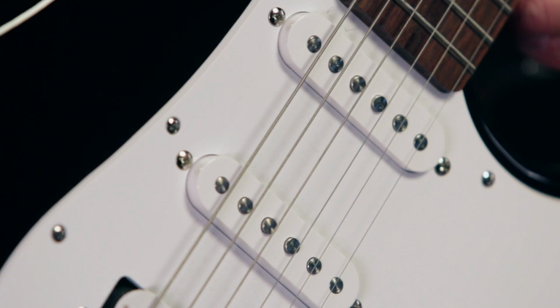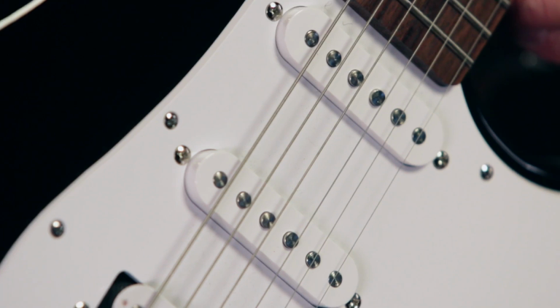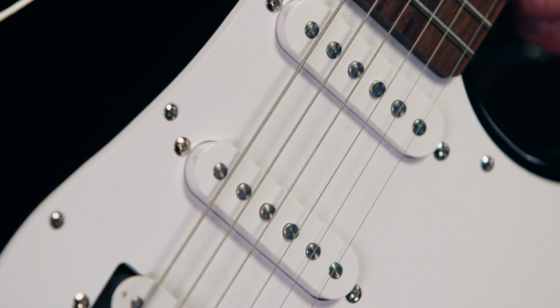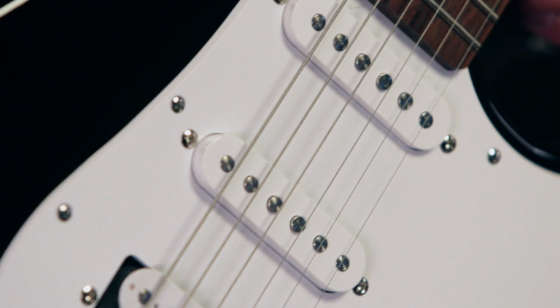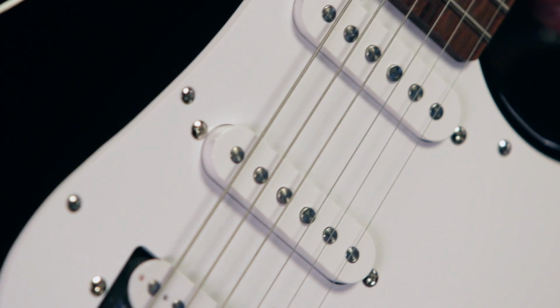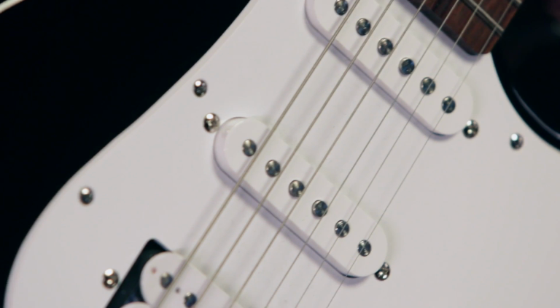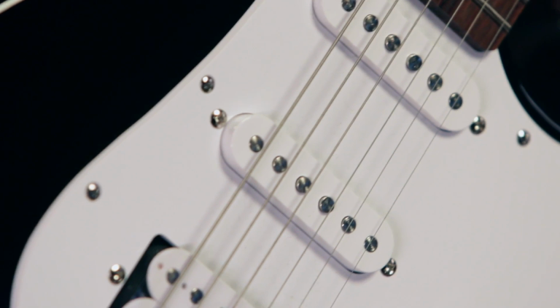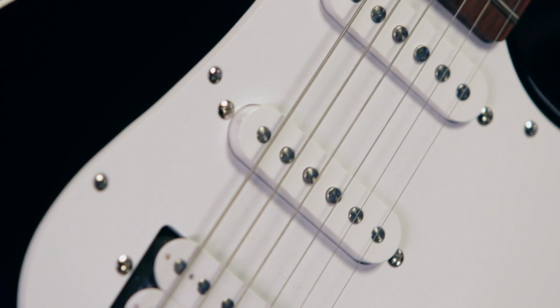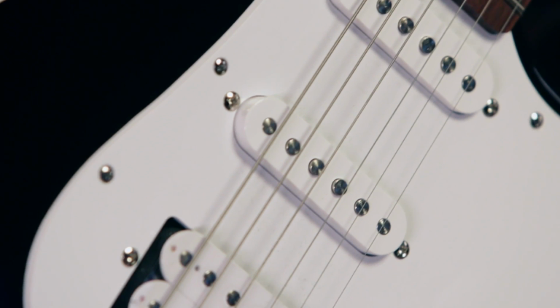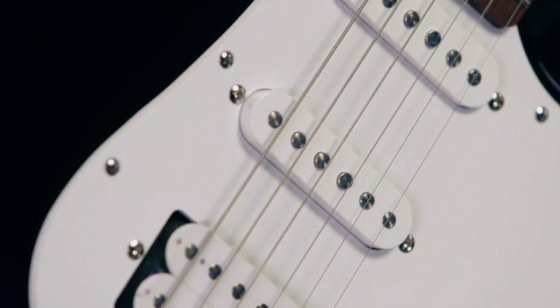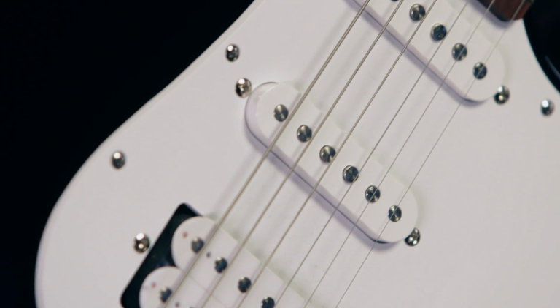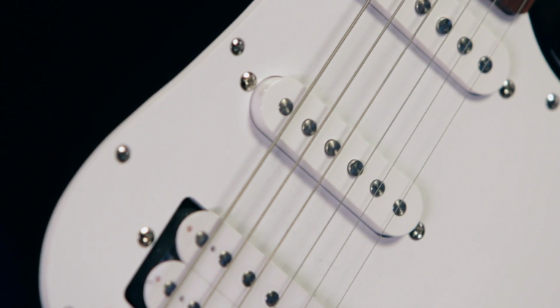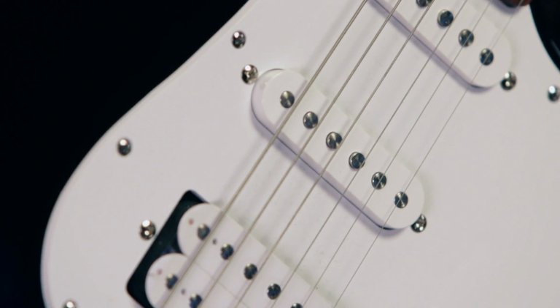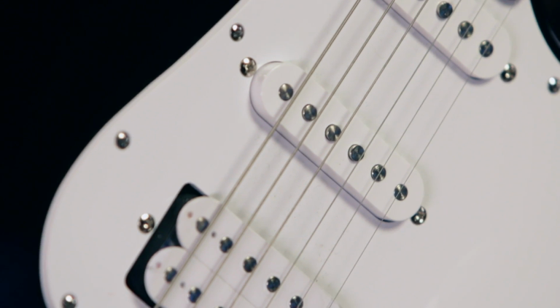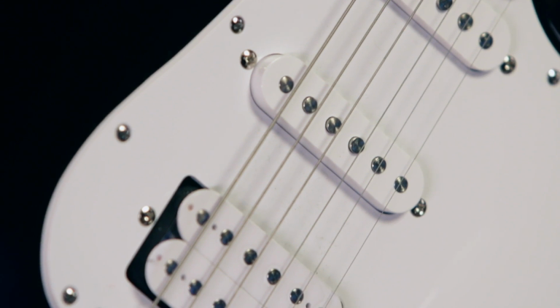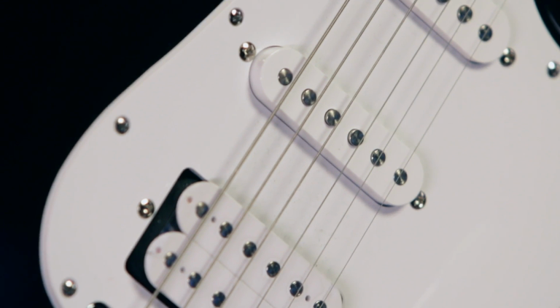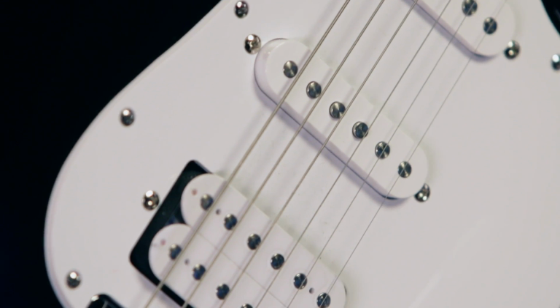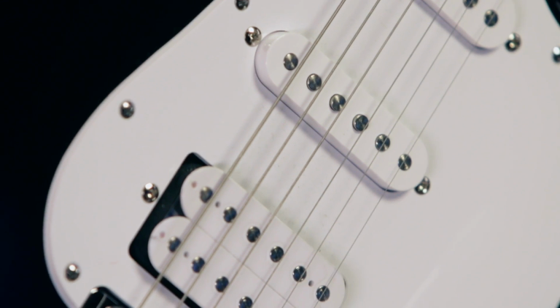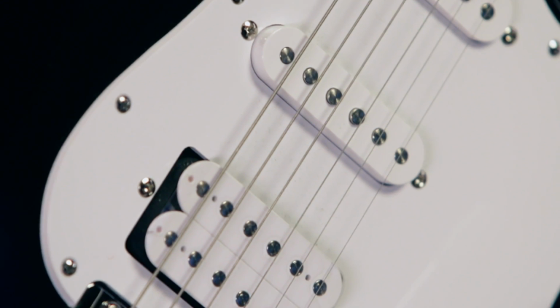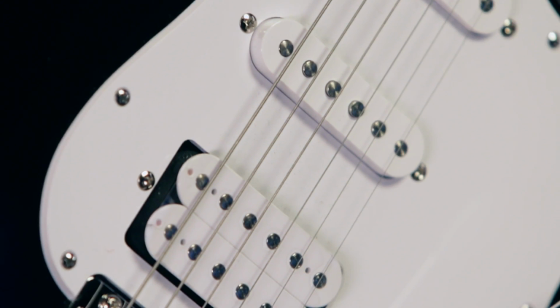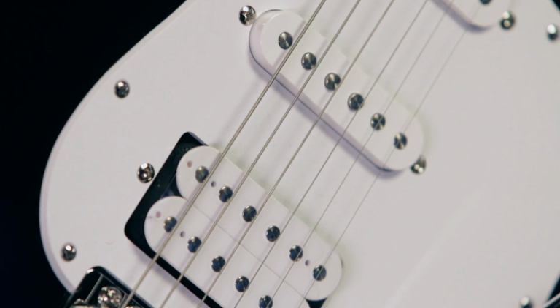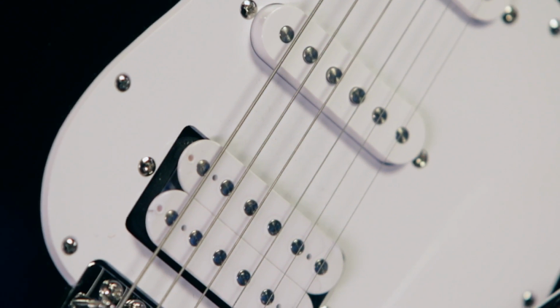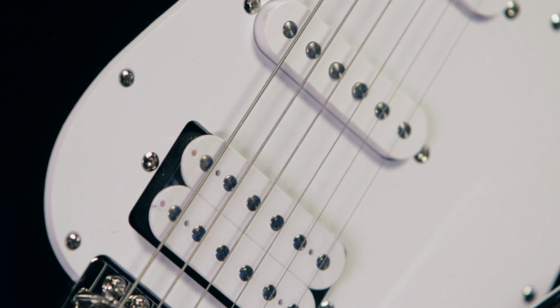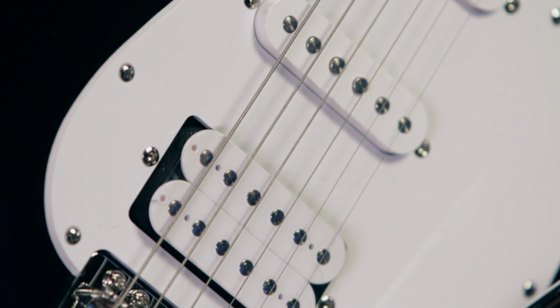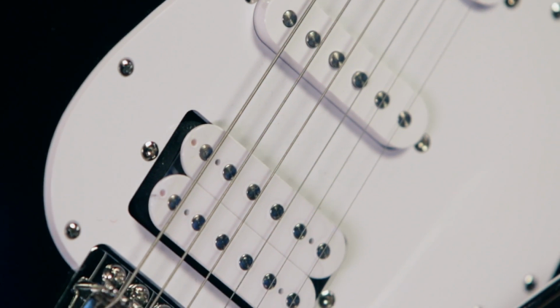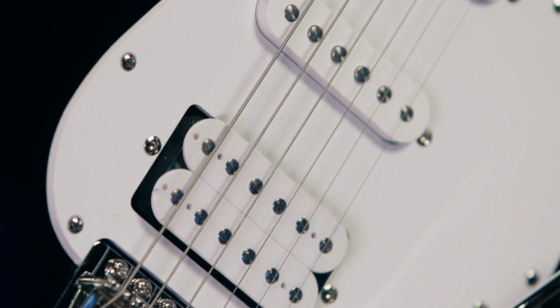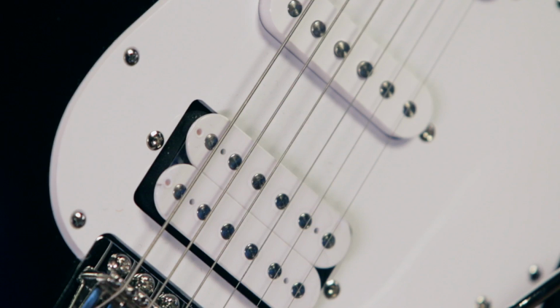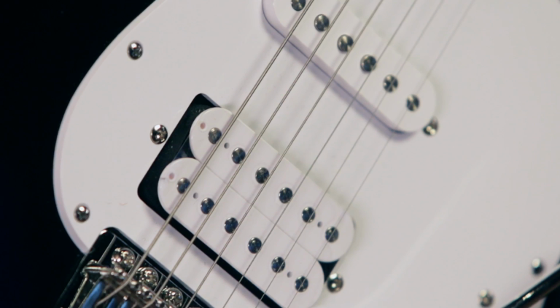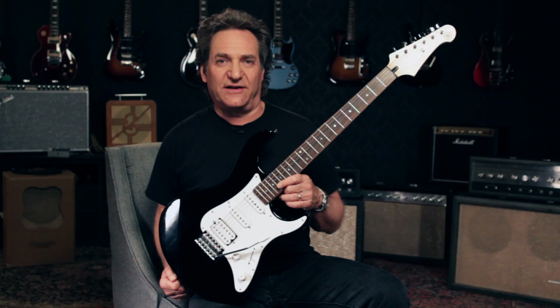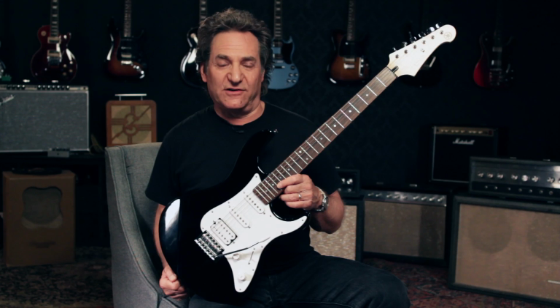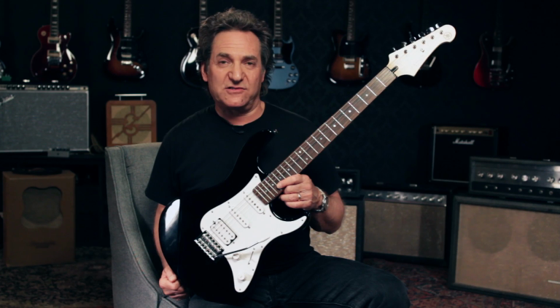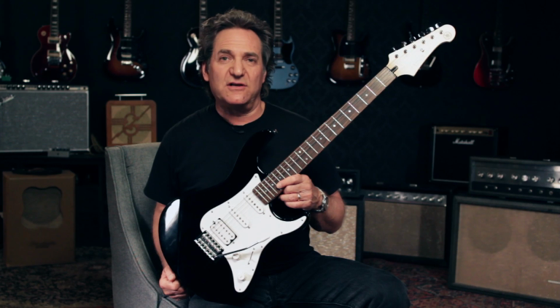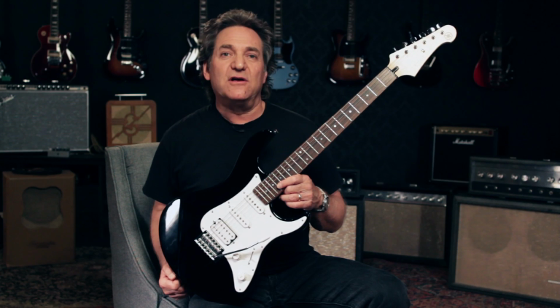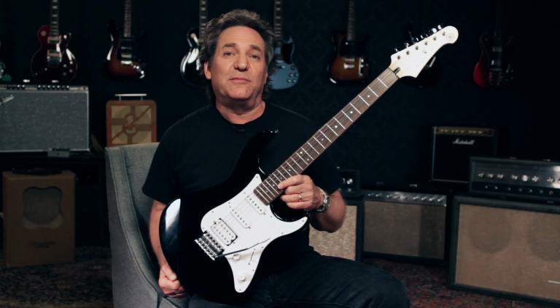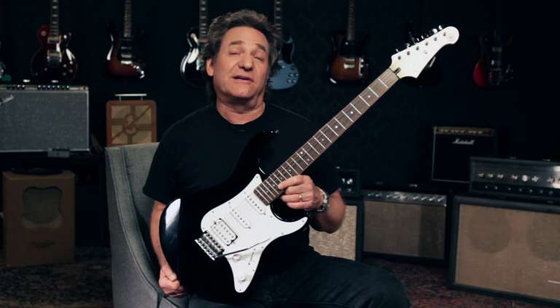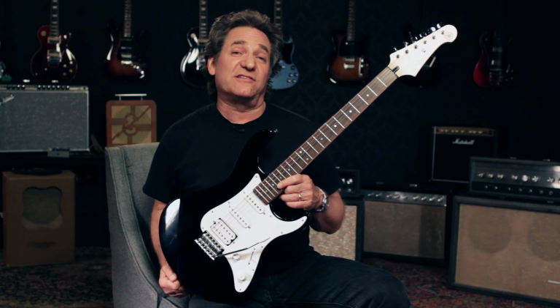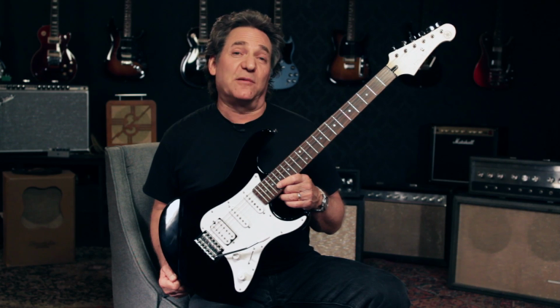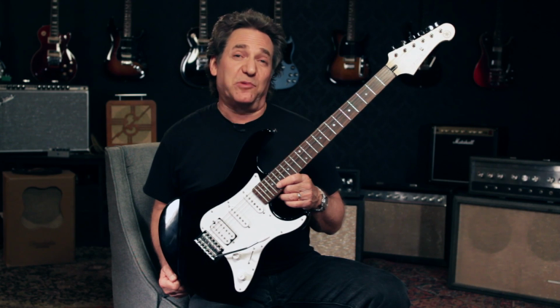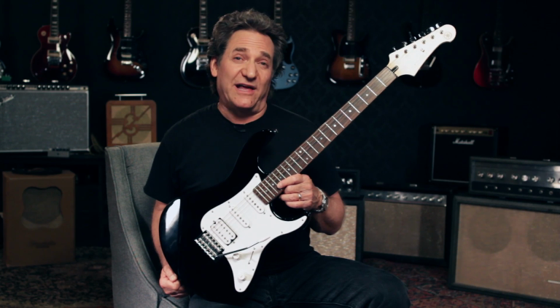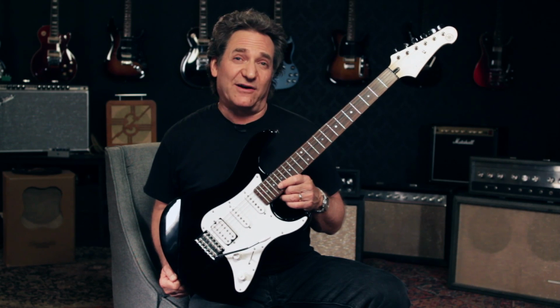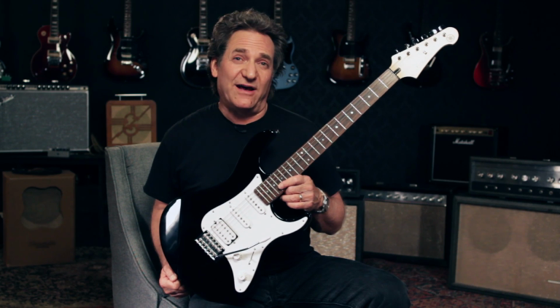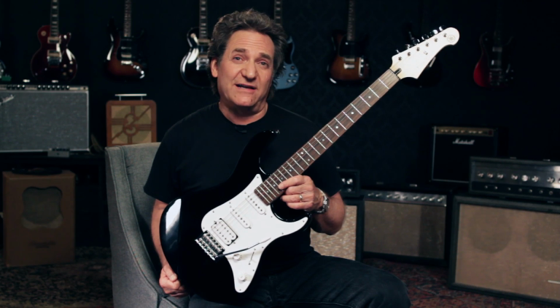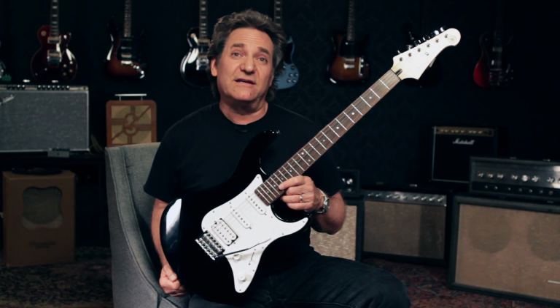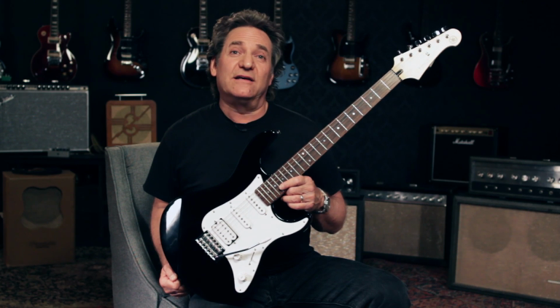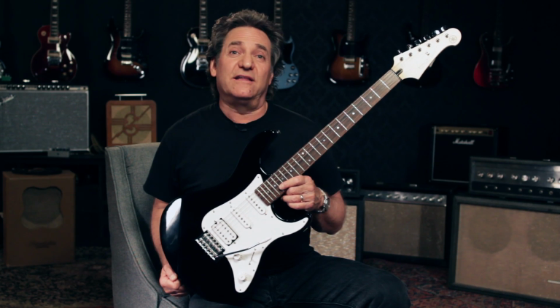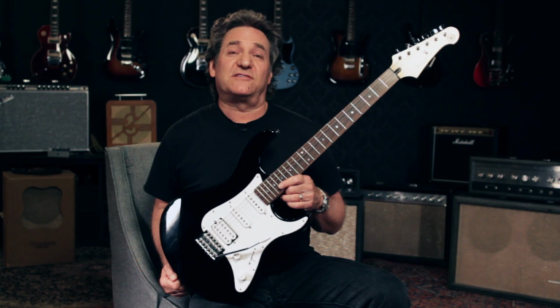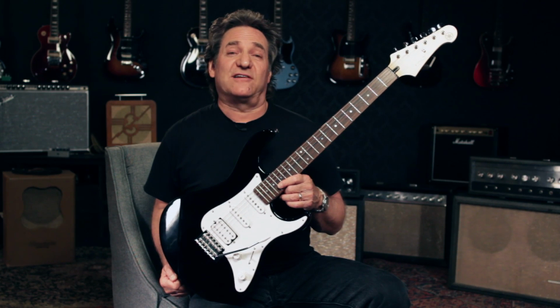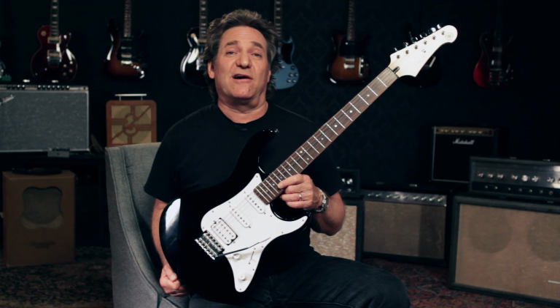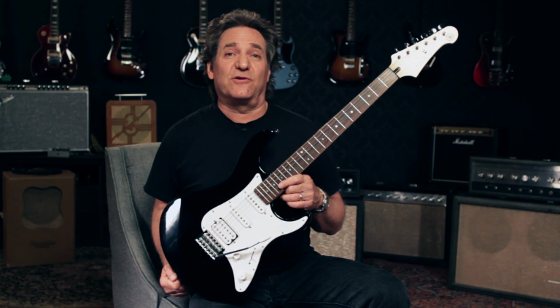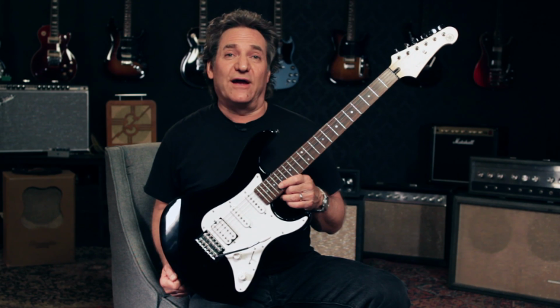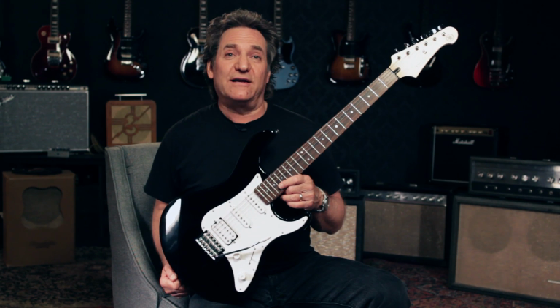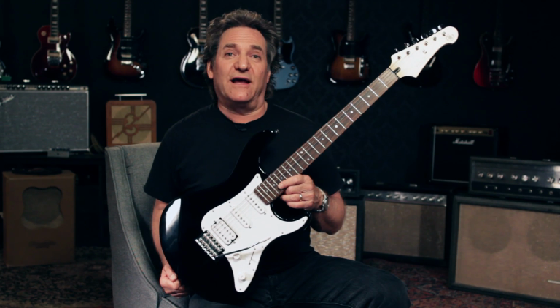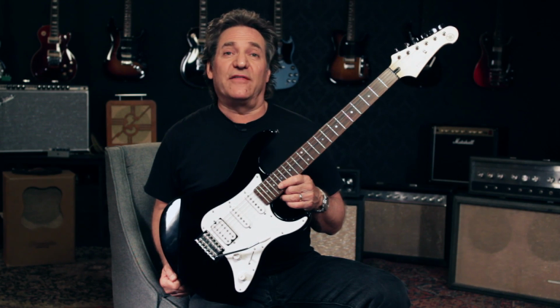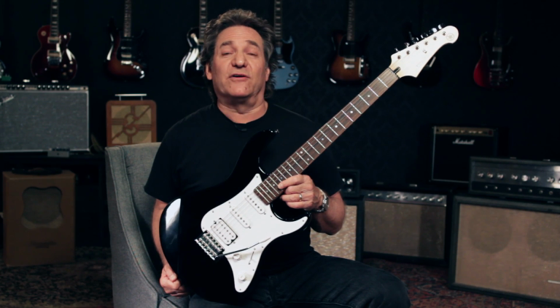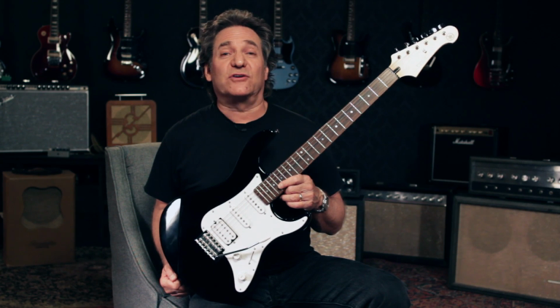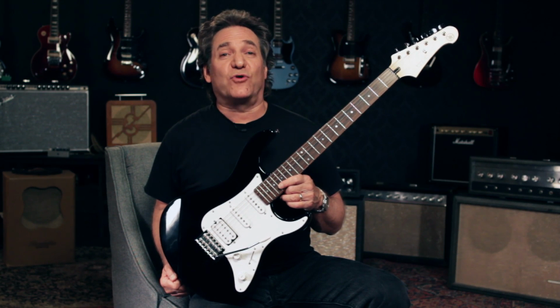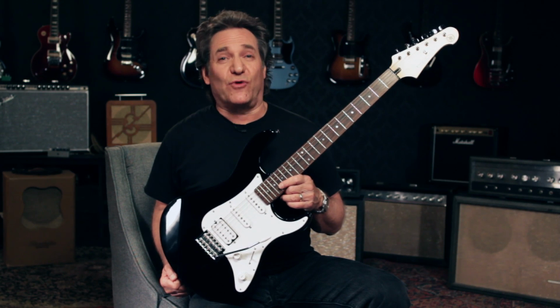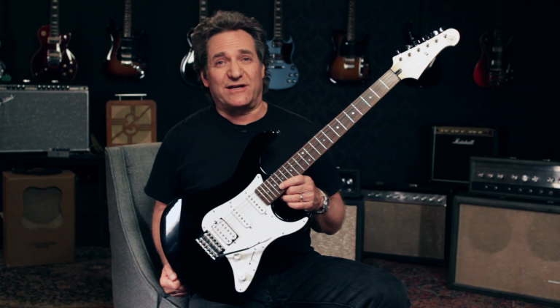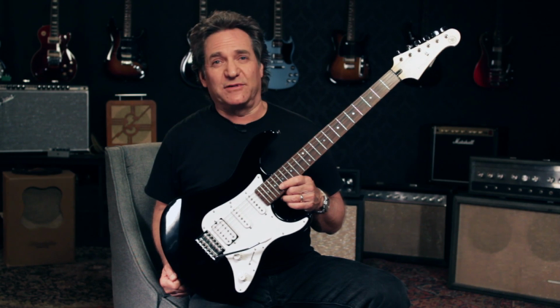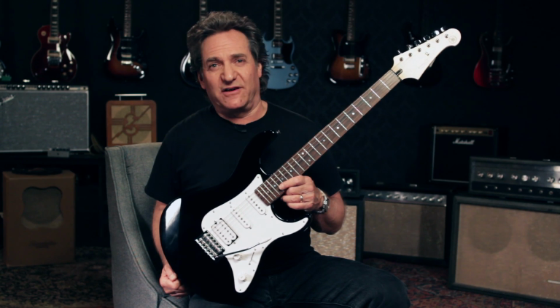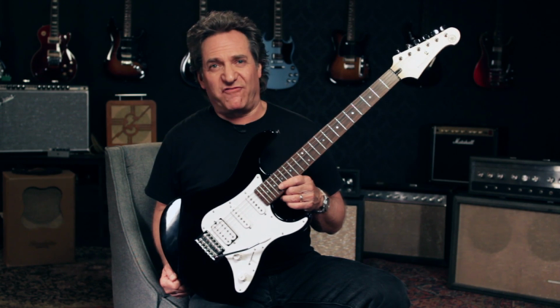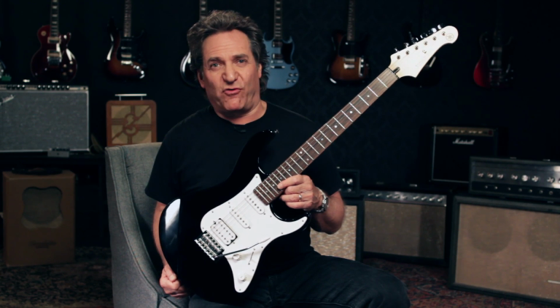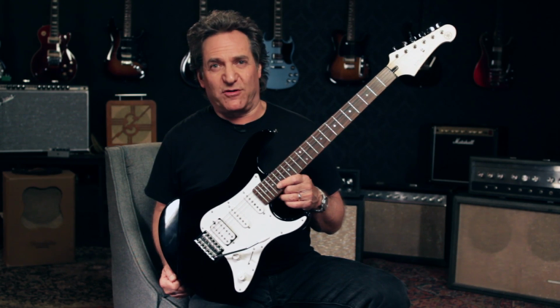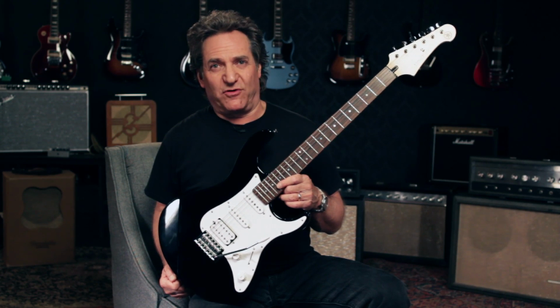This Pacifica HSS Deluxe has been a great seller for many years because they play great, they sound great, and they're incredibly affordable.